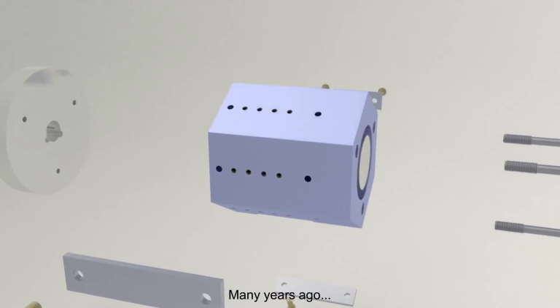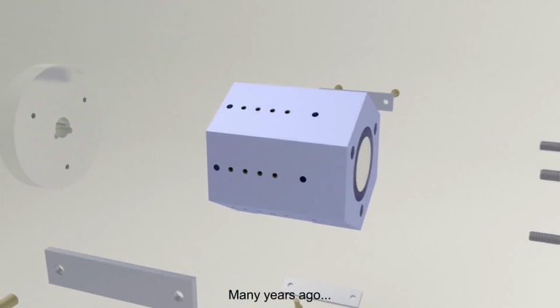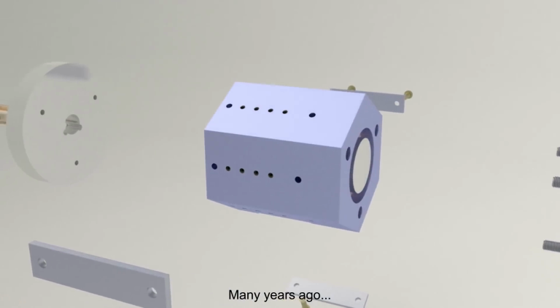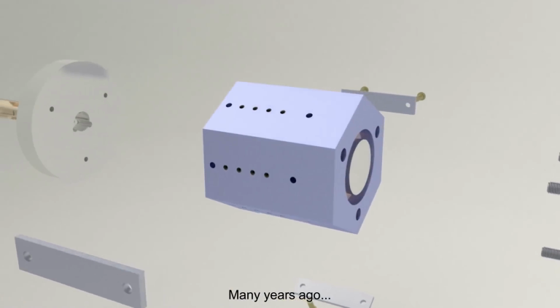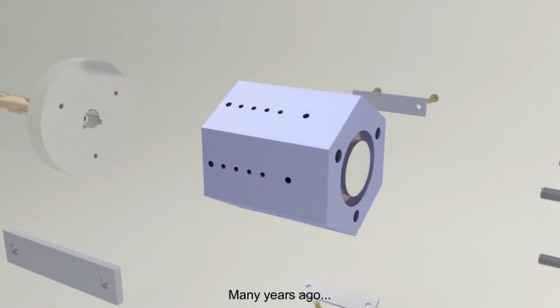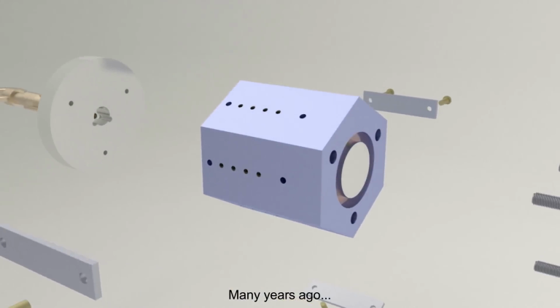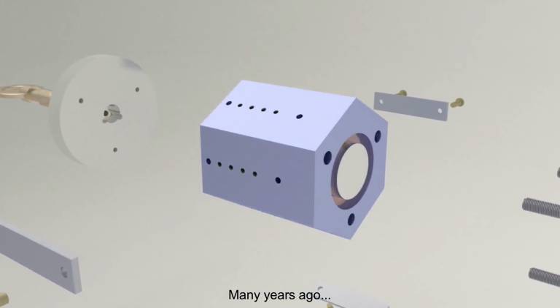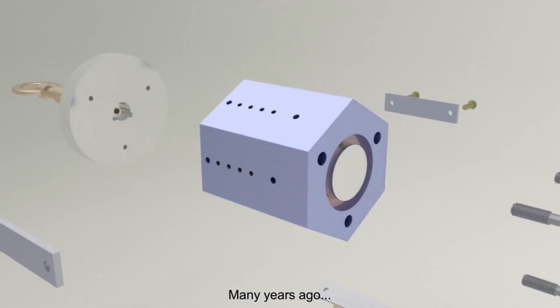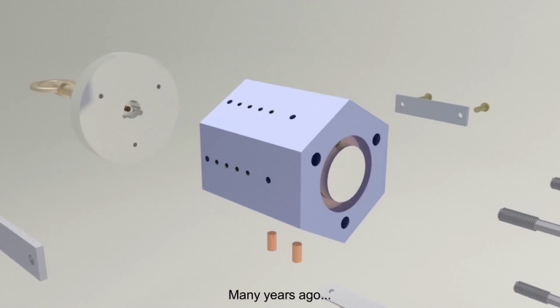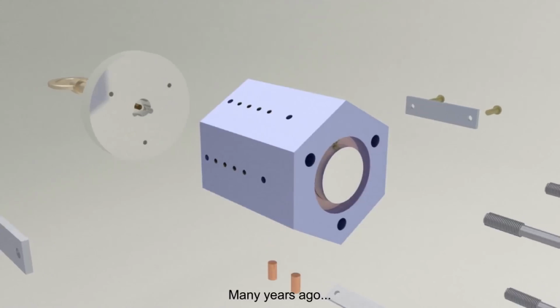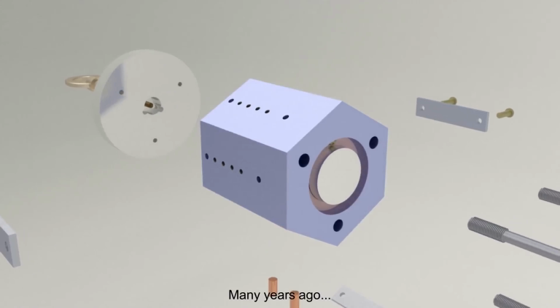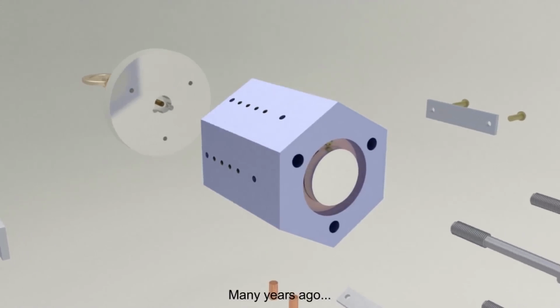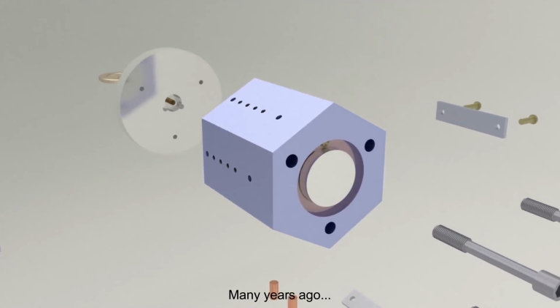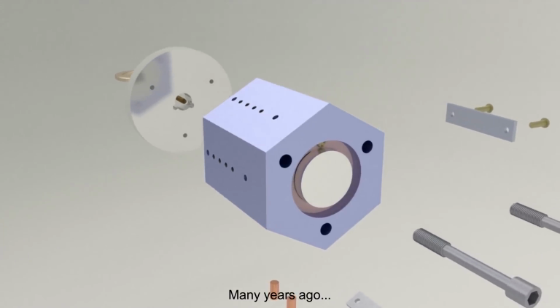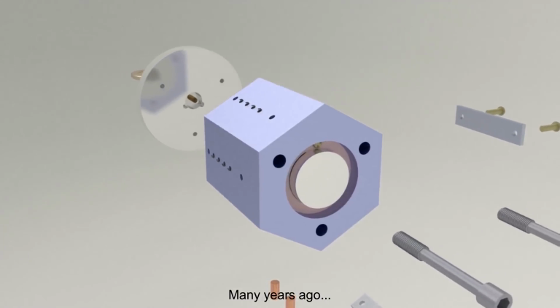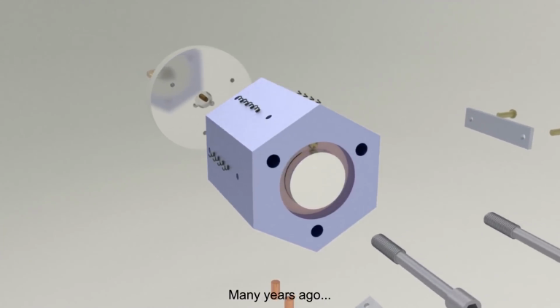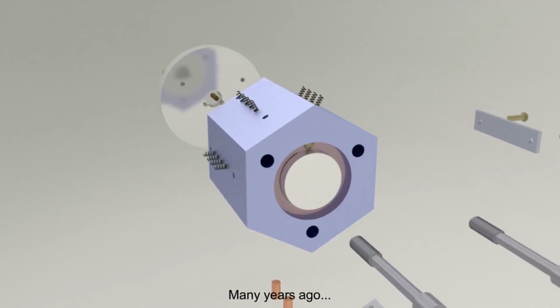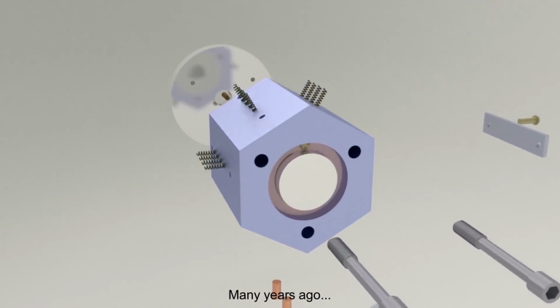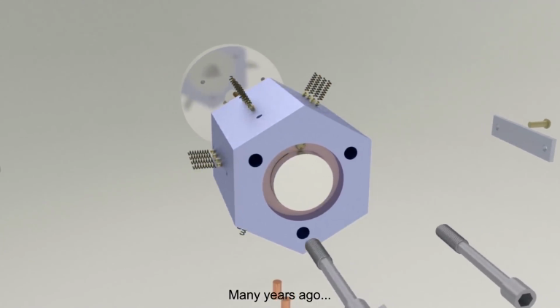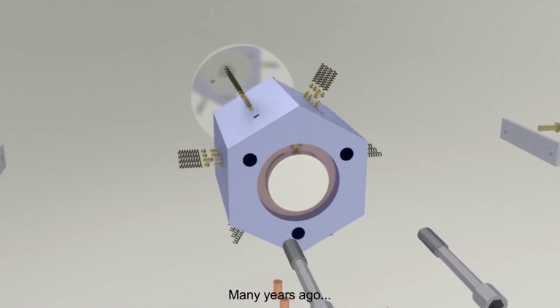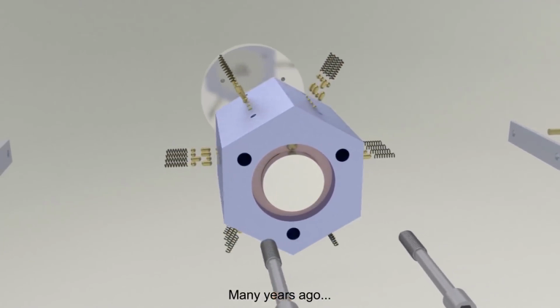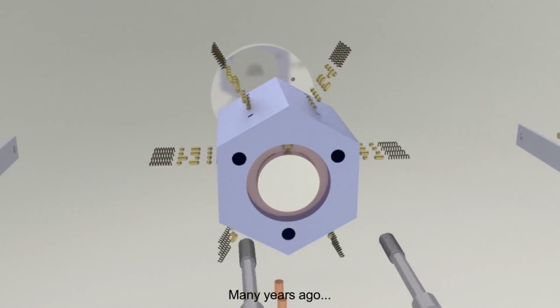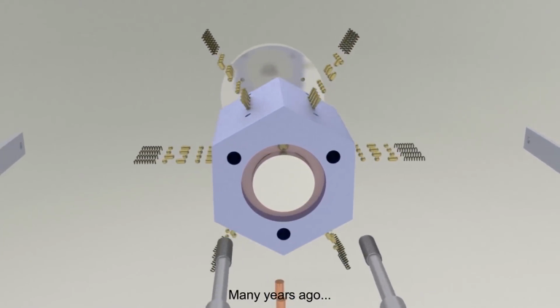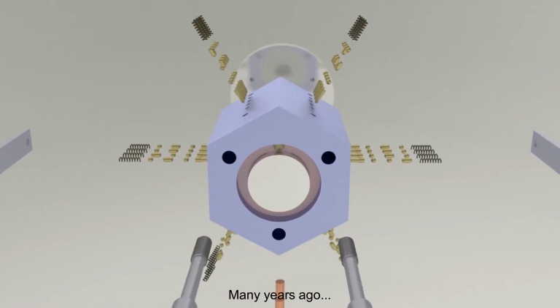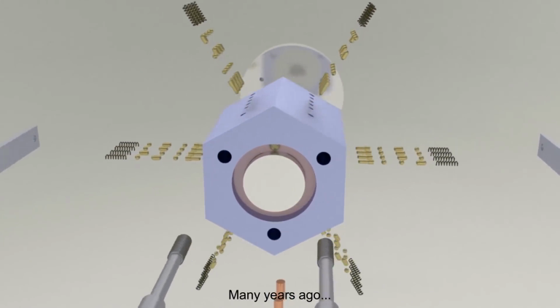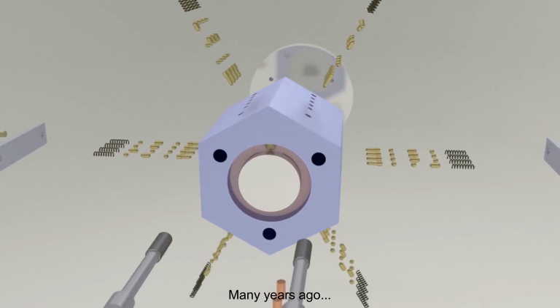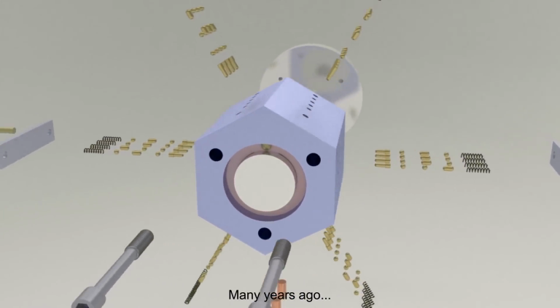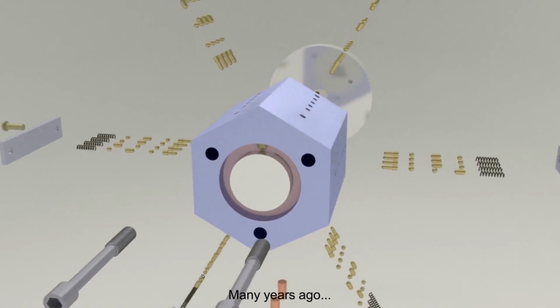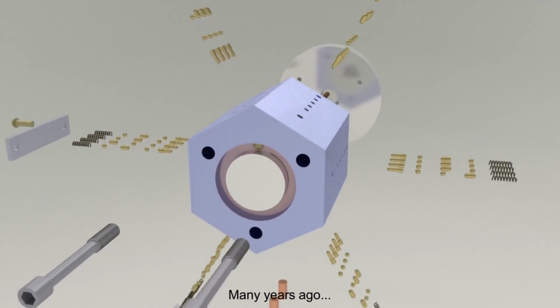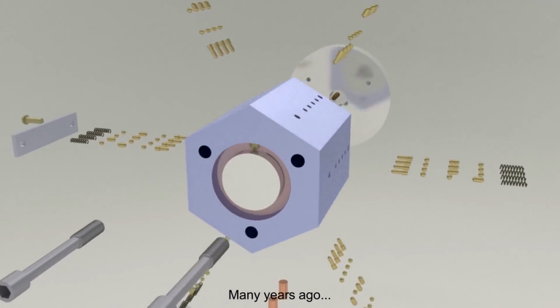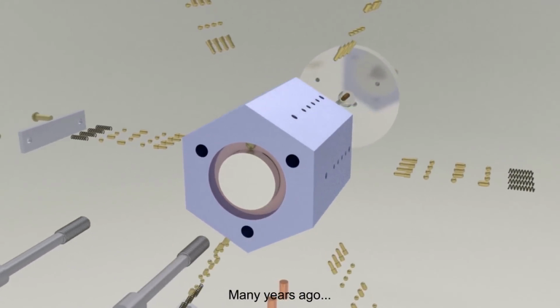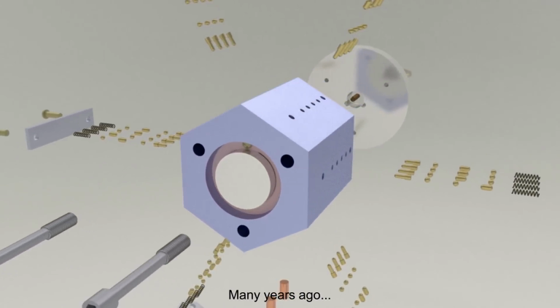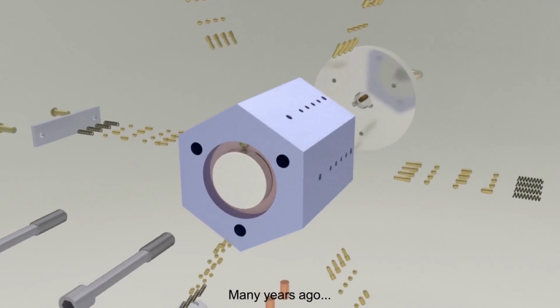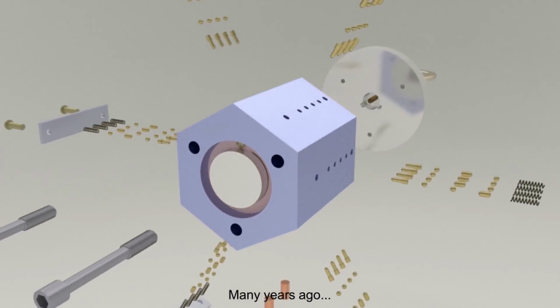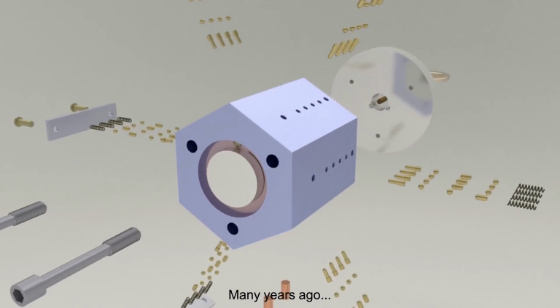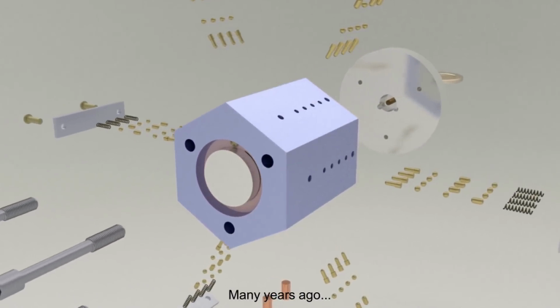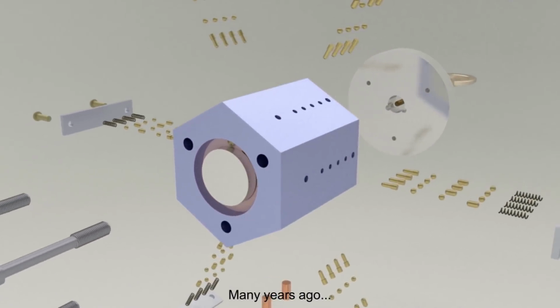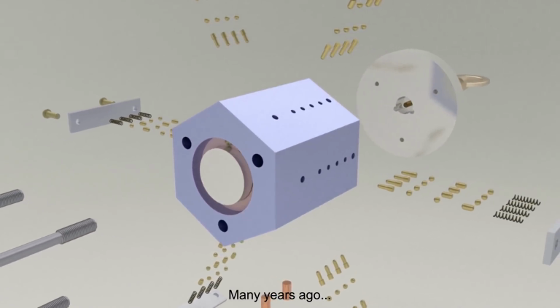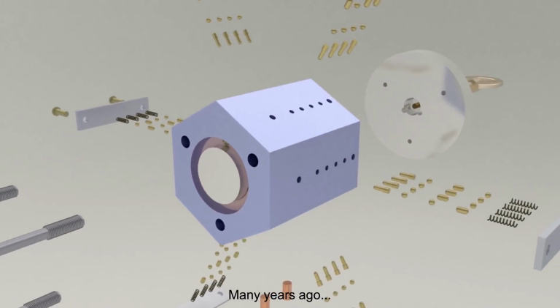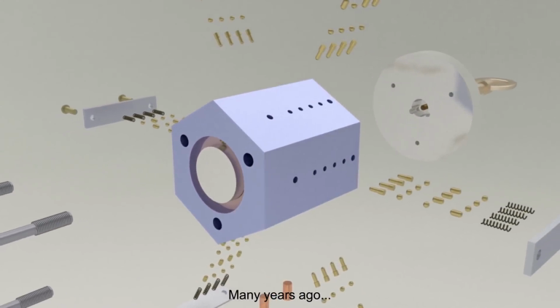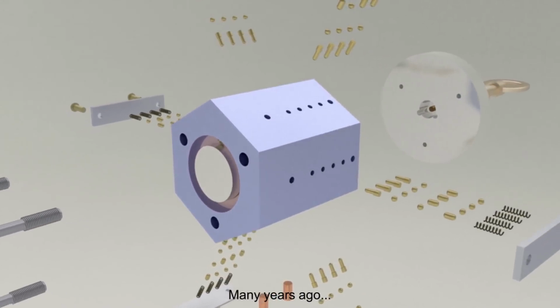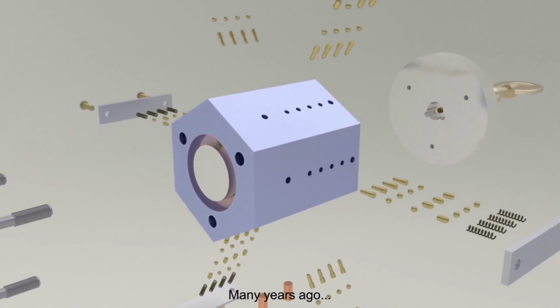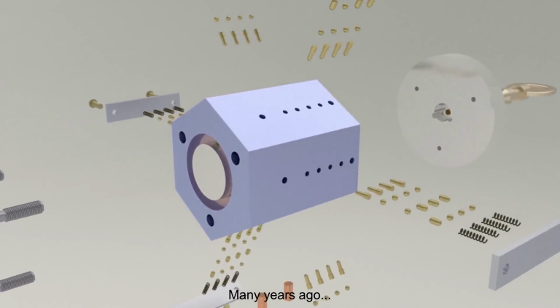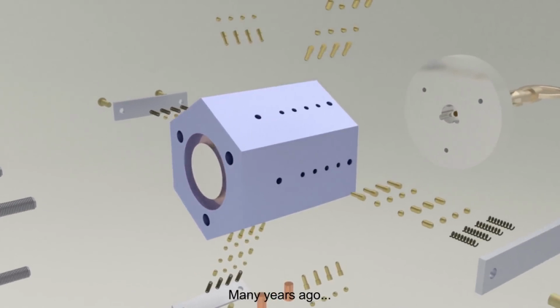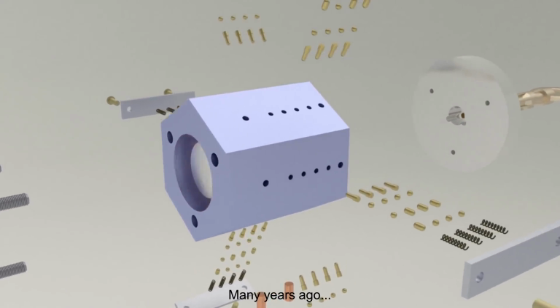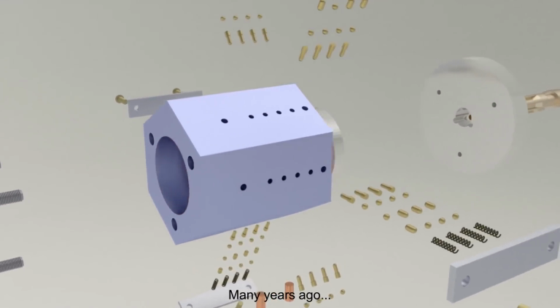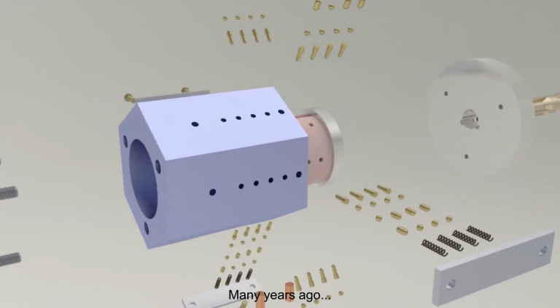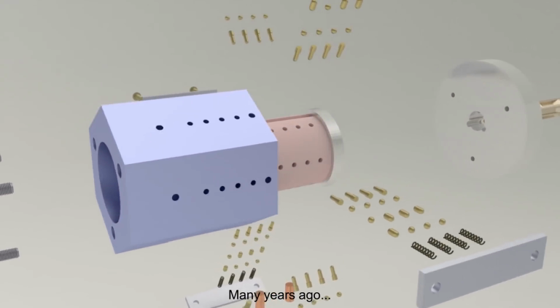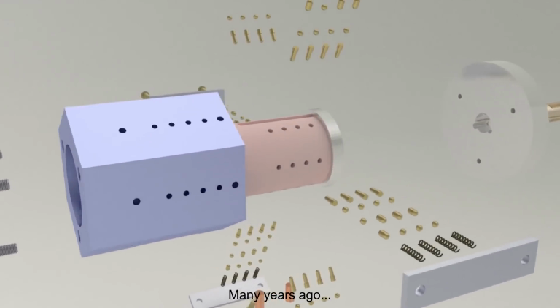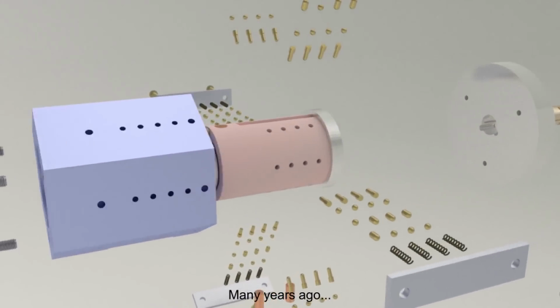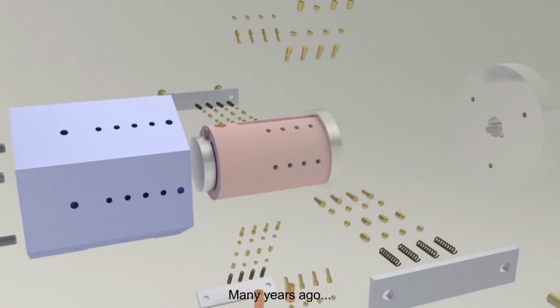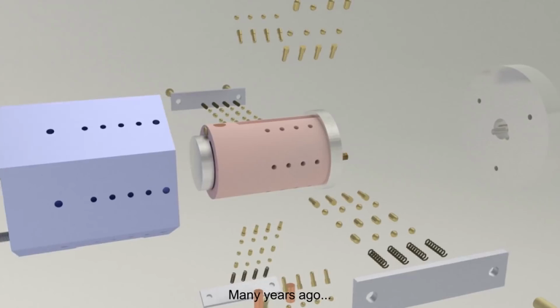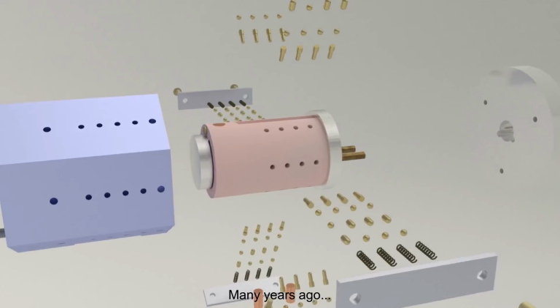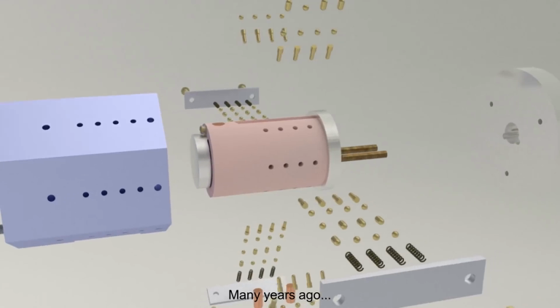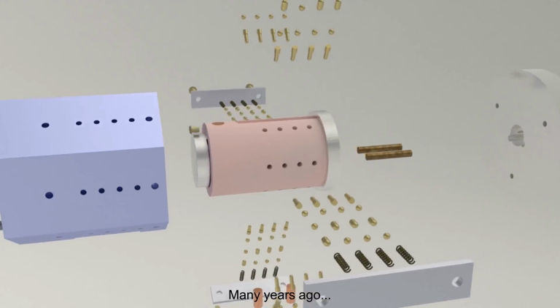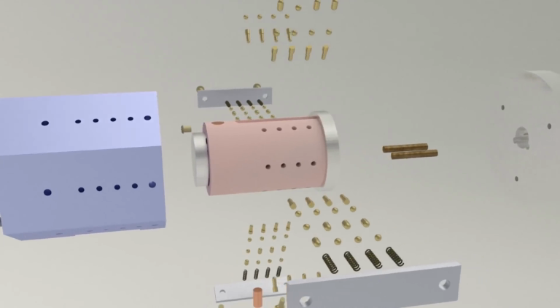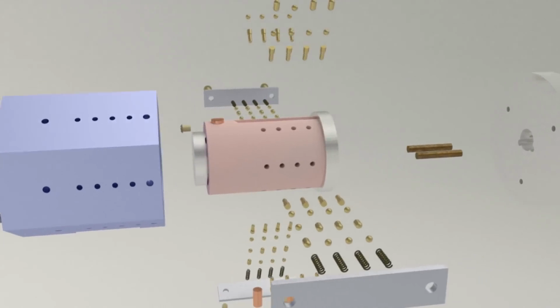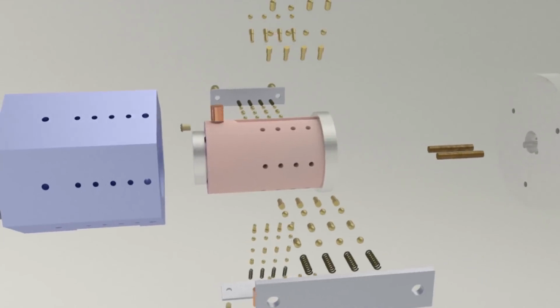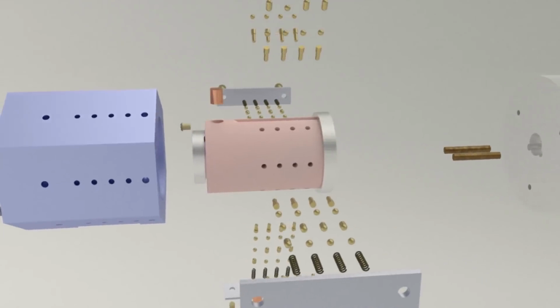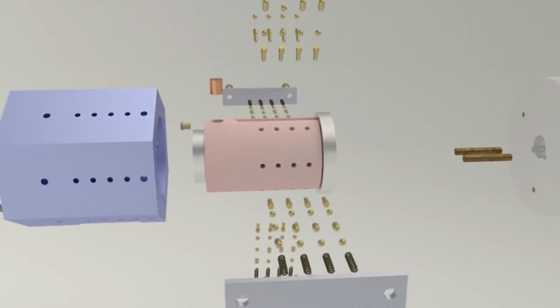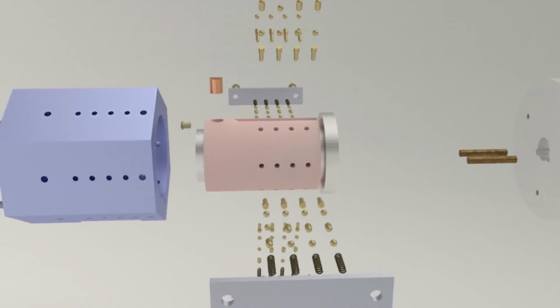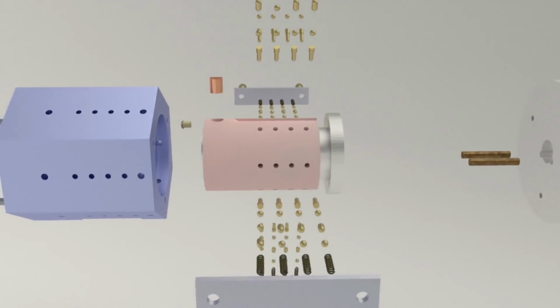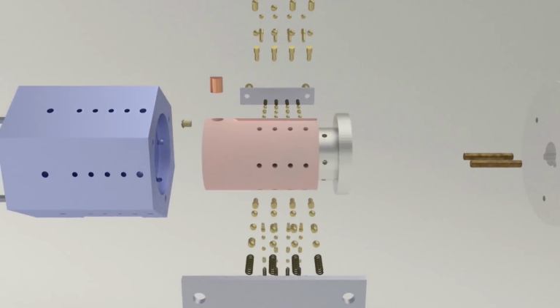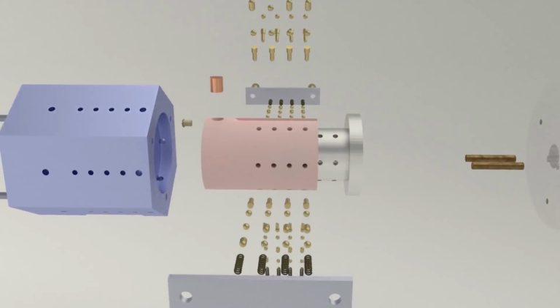That sounded like a challenge, so about 7 years ago I designed an unpickable lock, but I didn't have the resources to actually make it until recently.